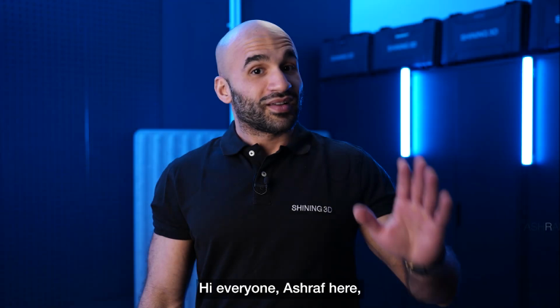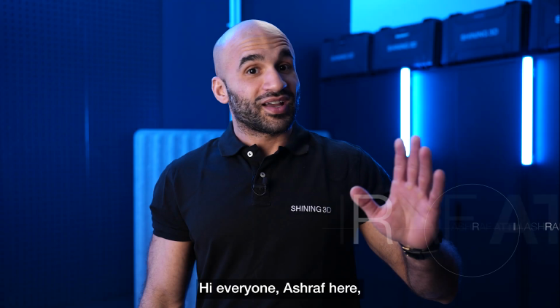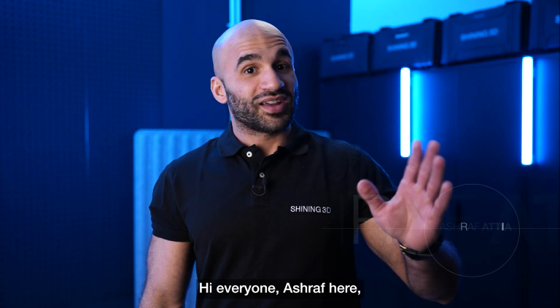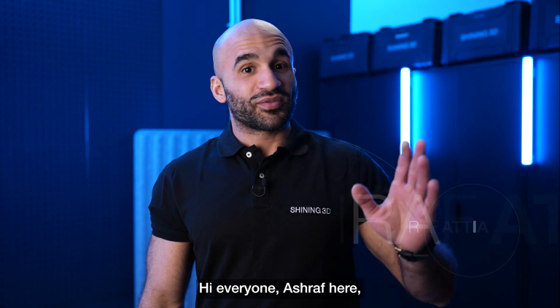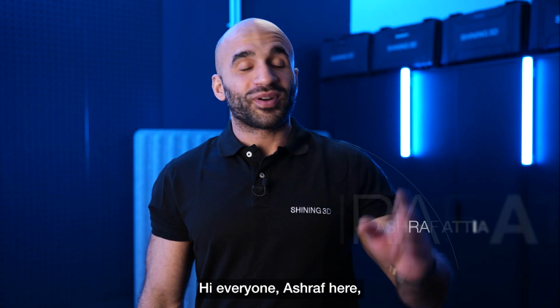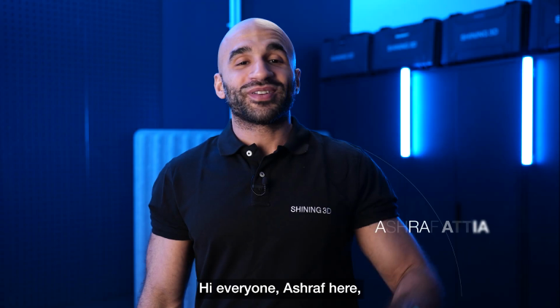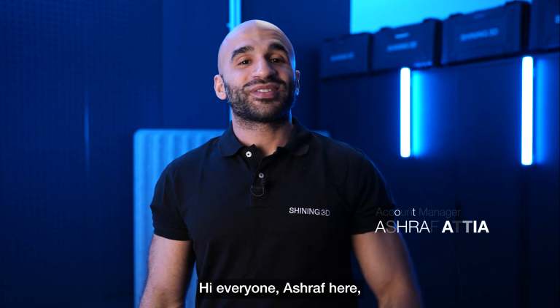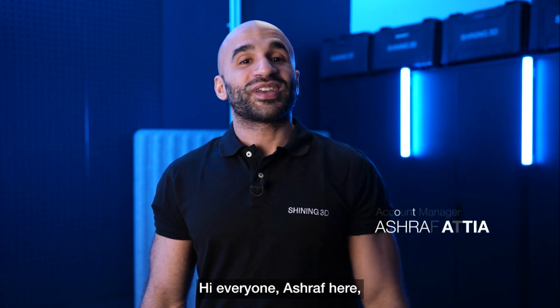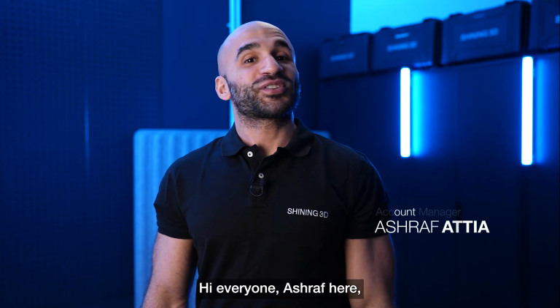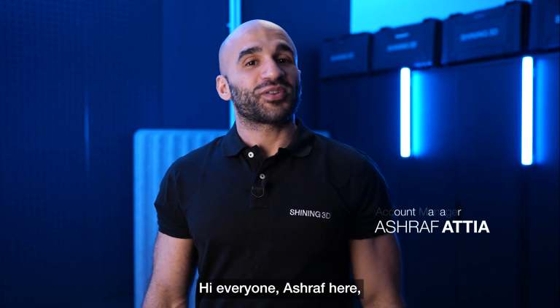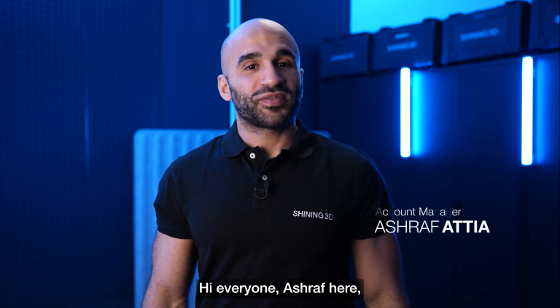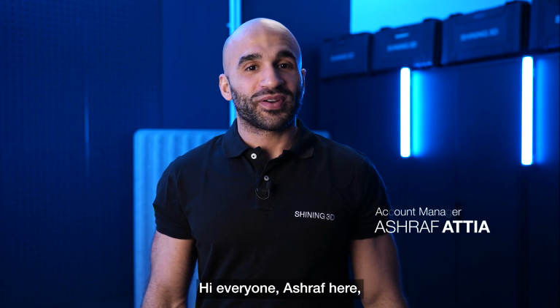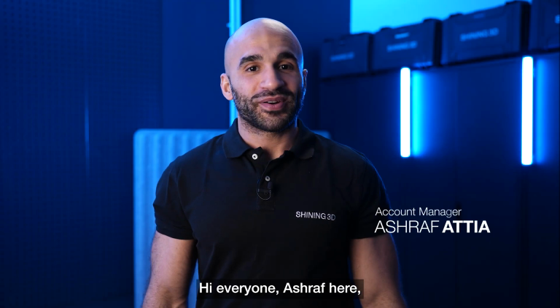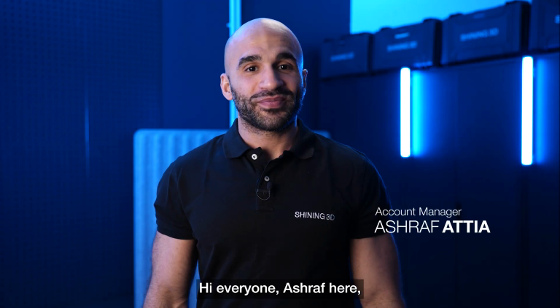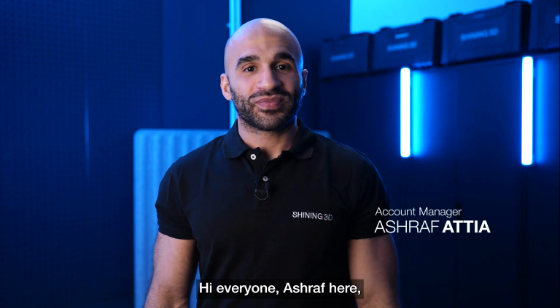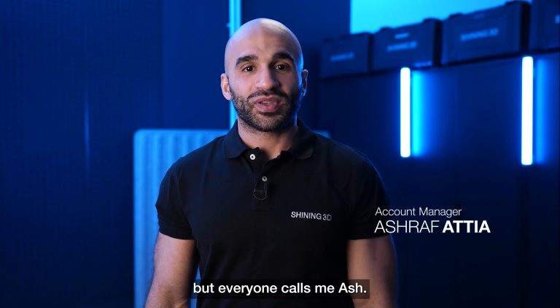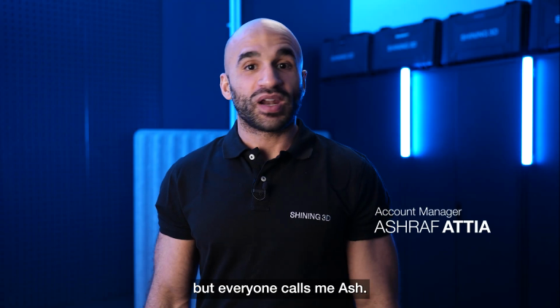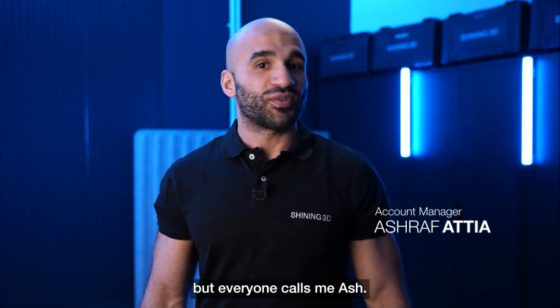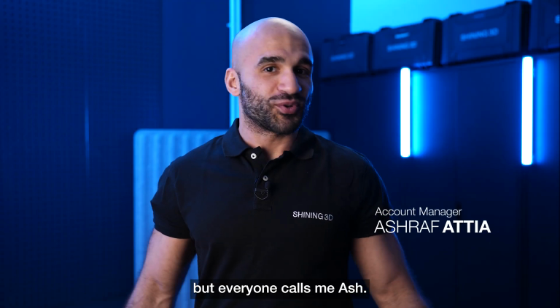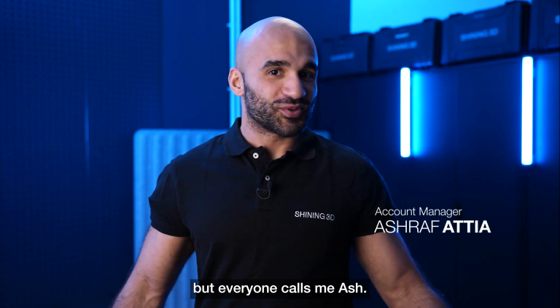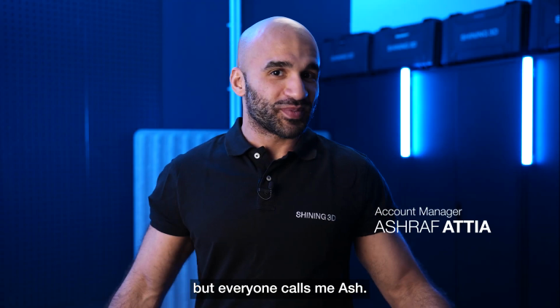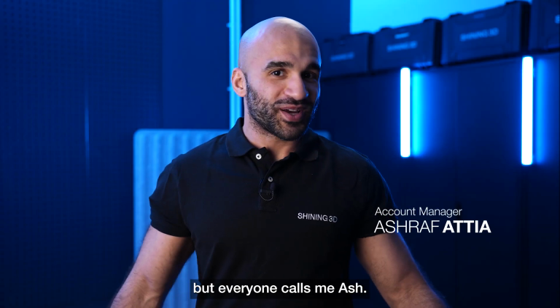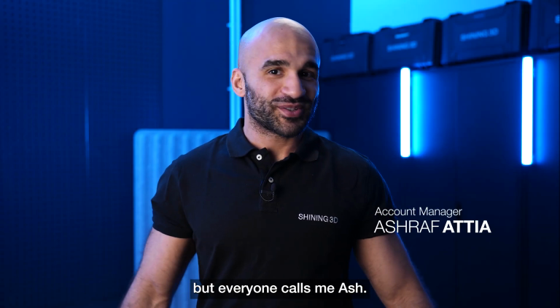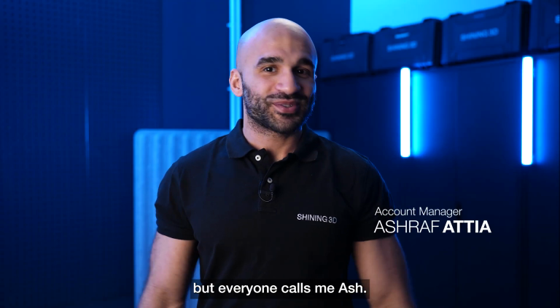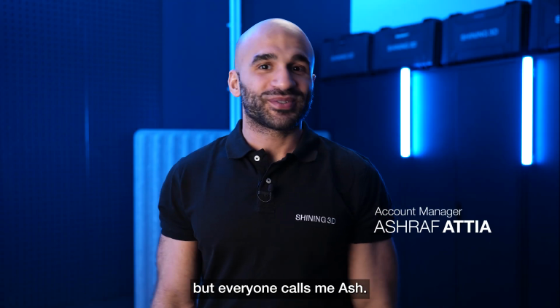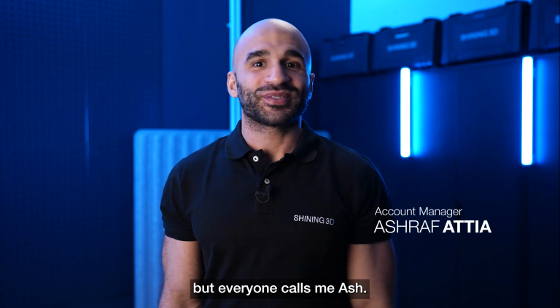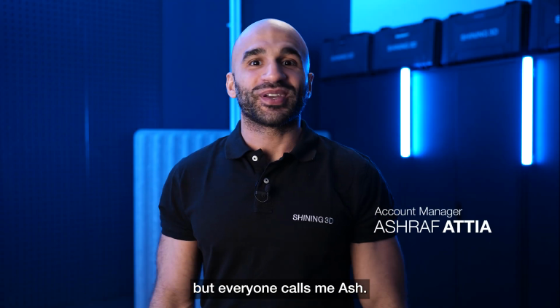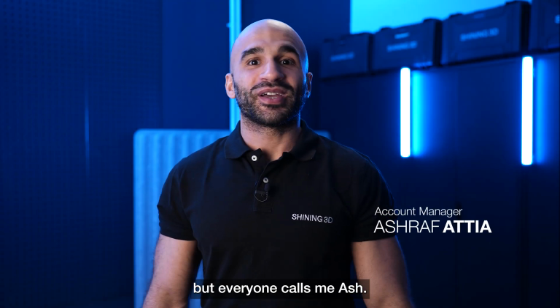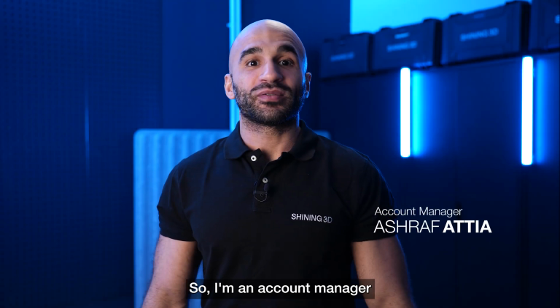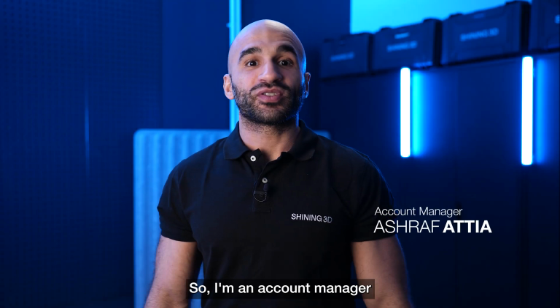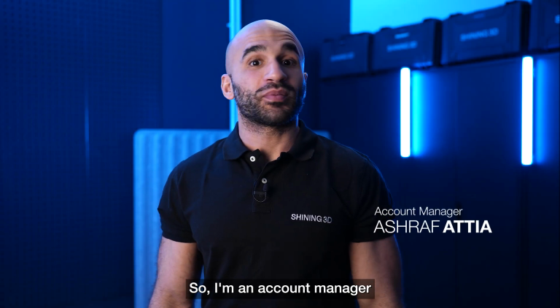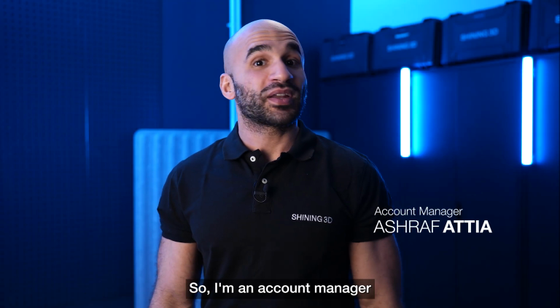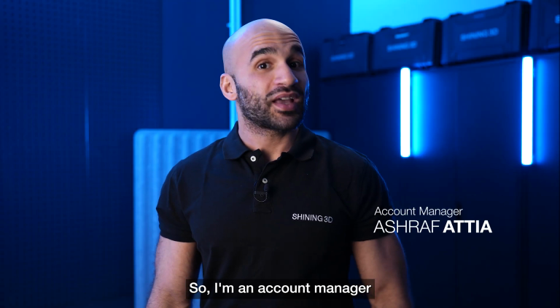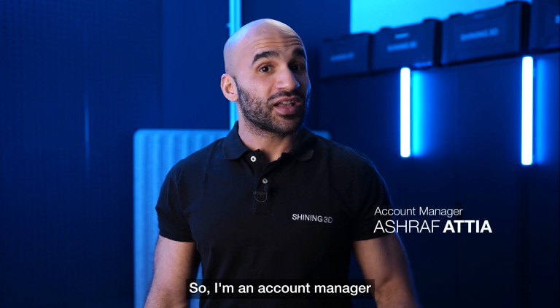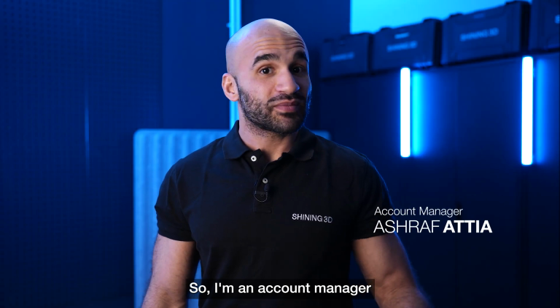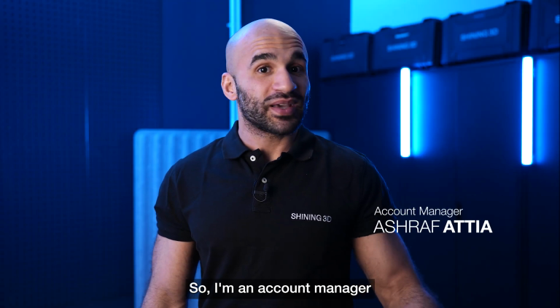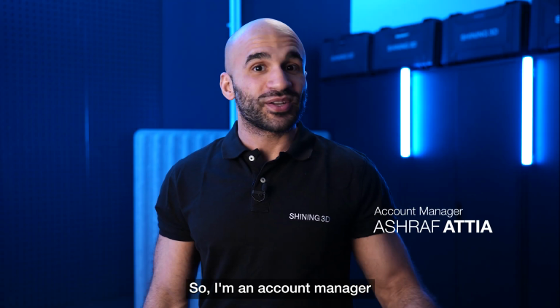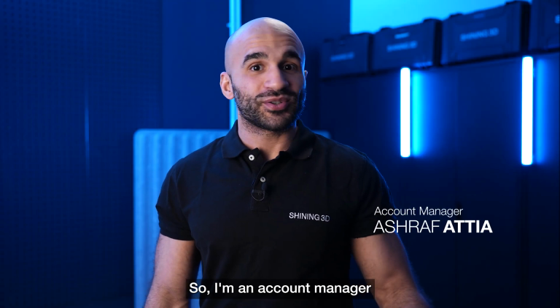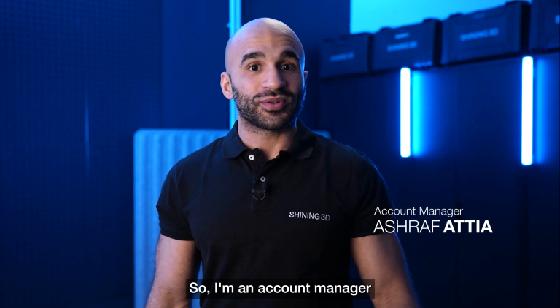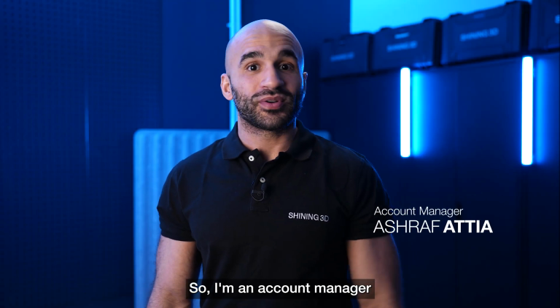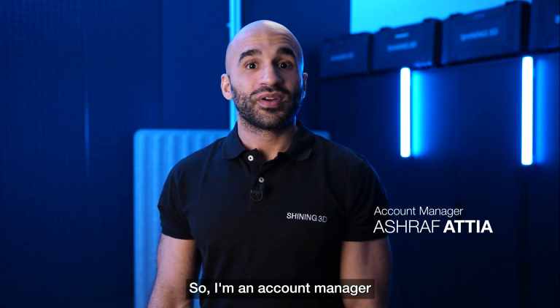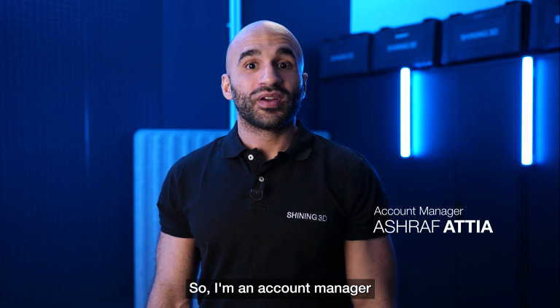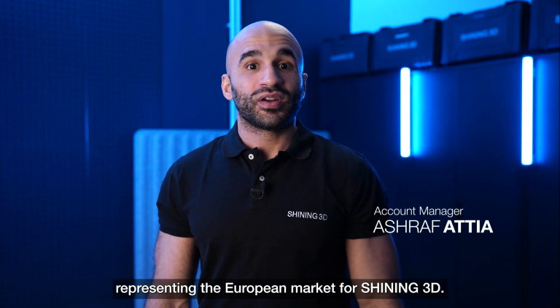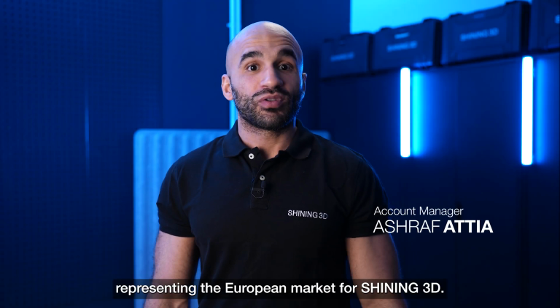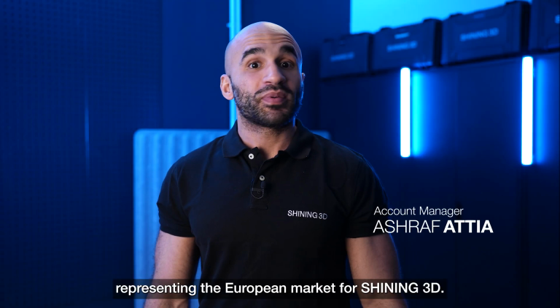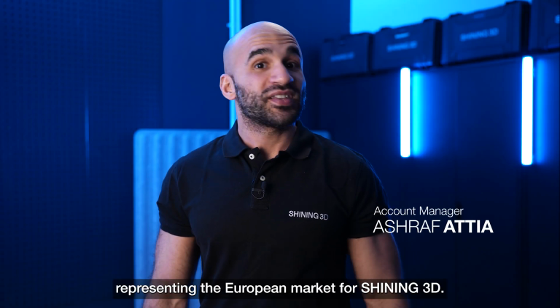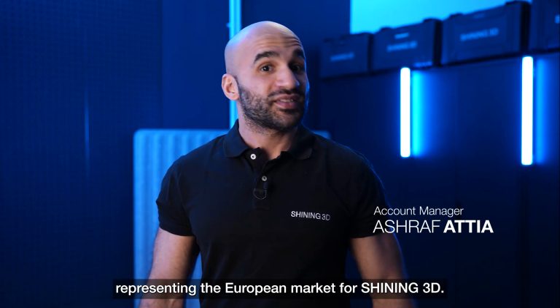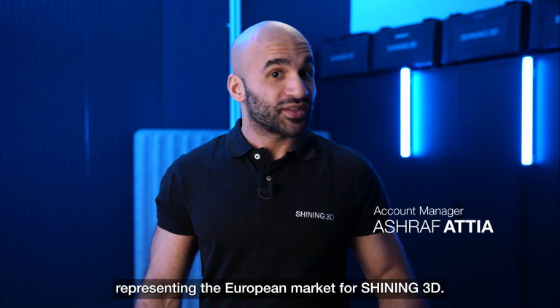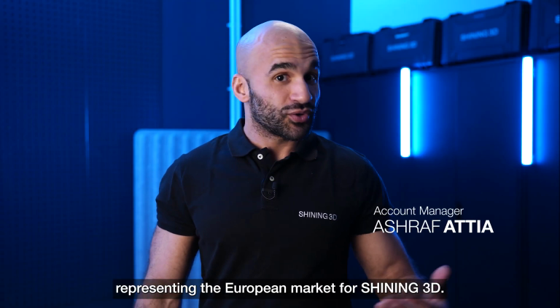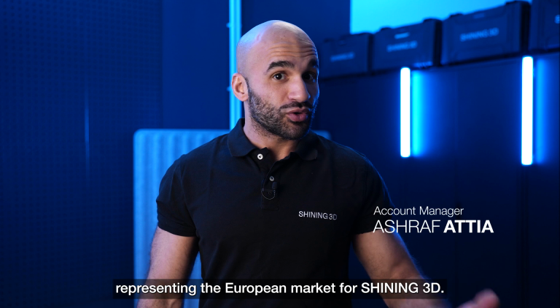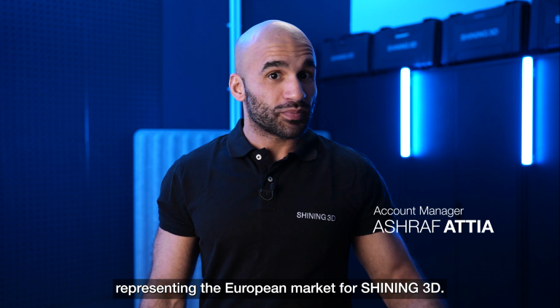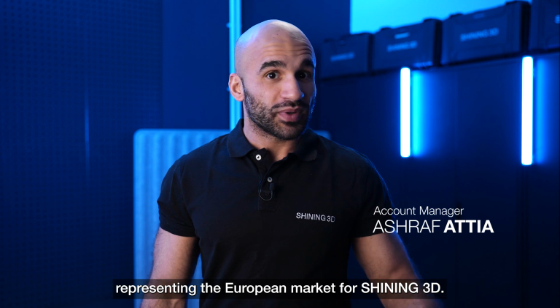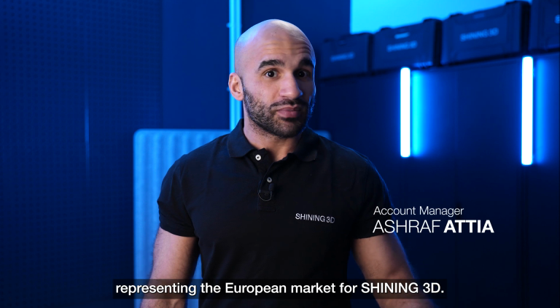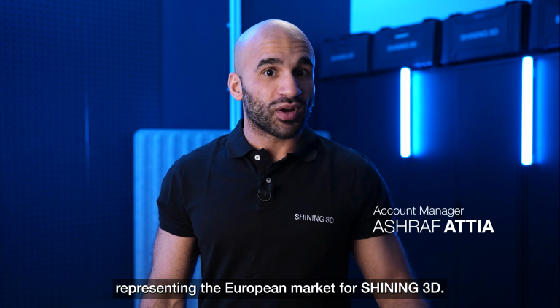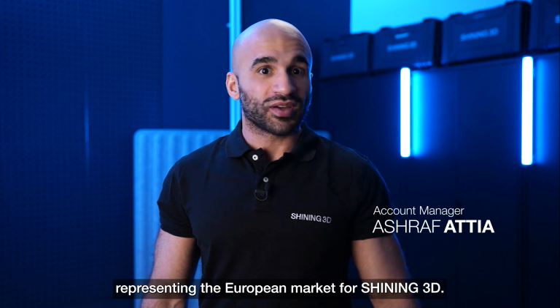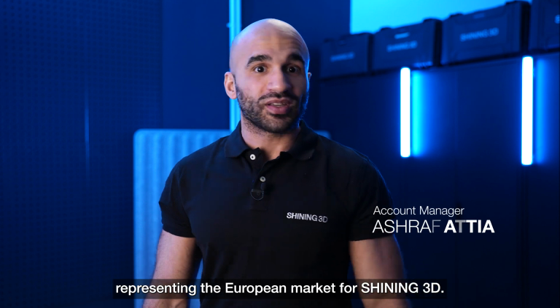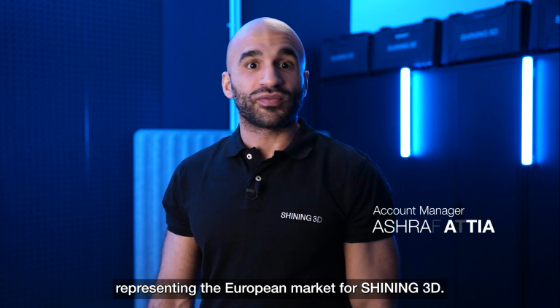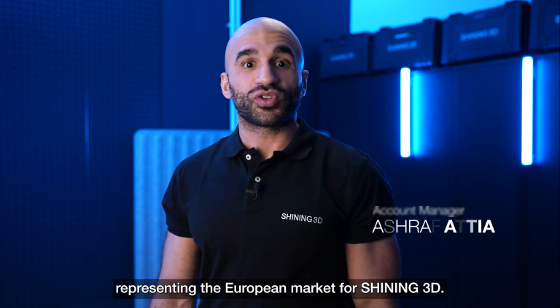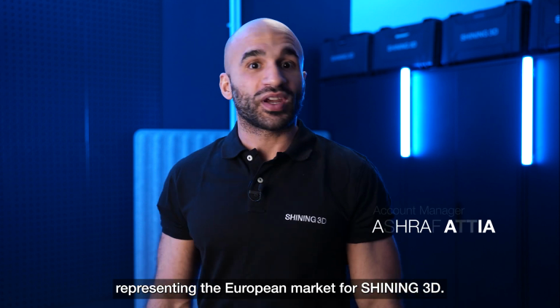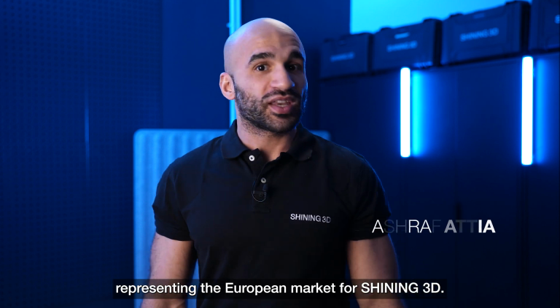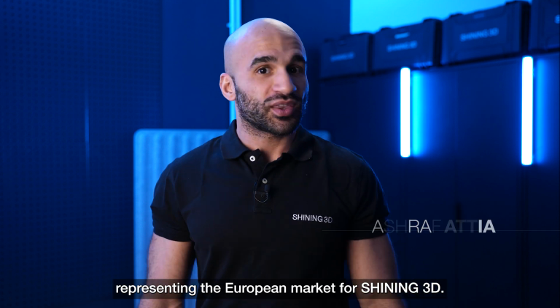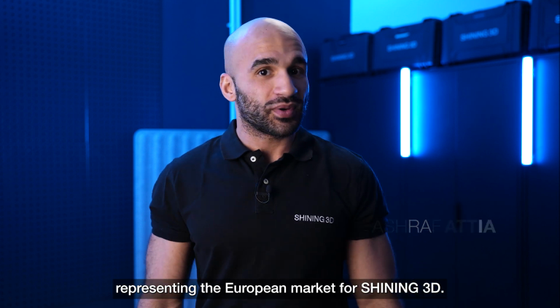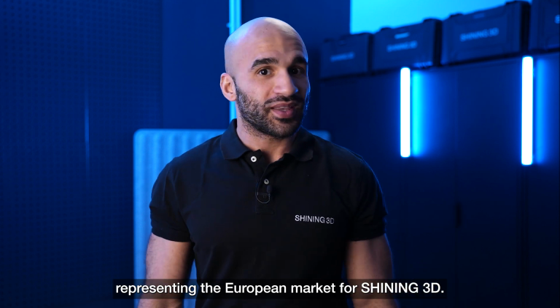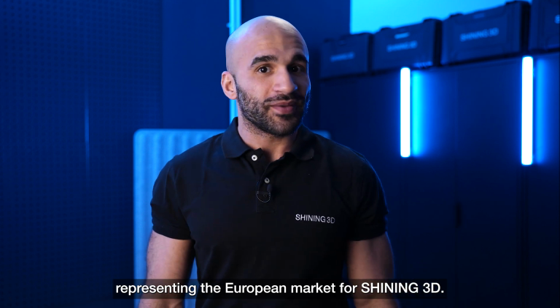Hi everyone, it's Ashraf here. Everyone calls me Ash. I'm an account manager representing the European market for Shining 3D.